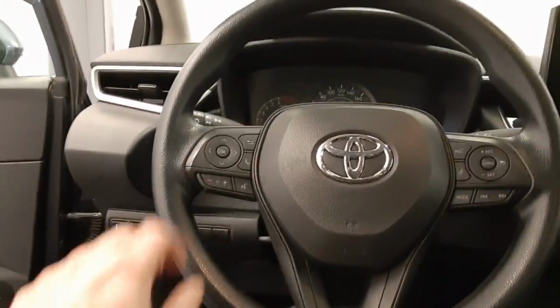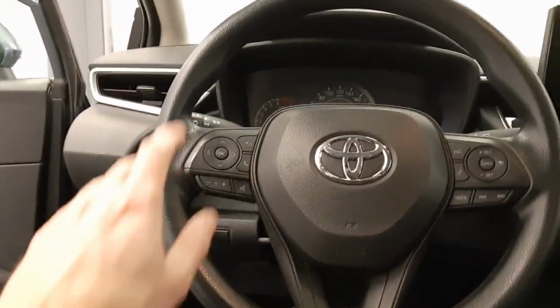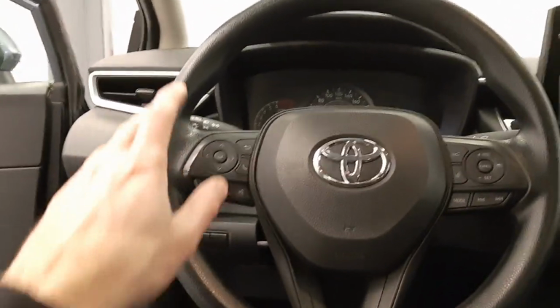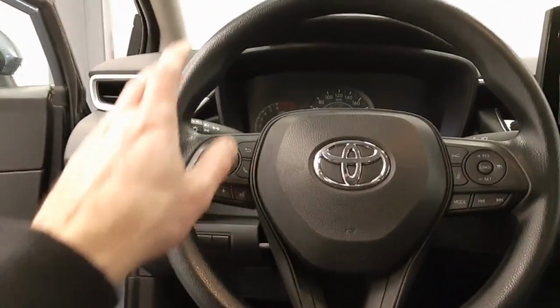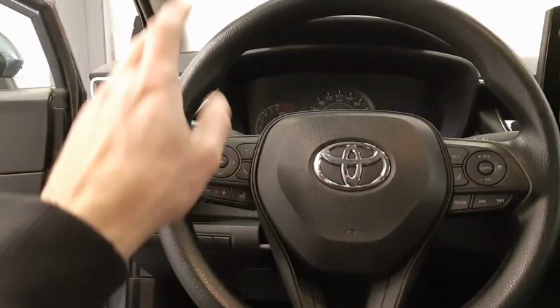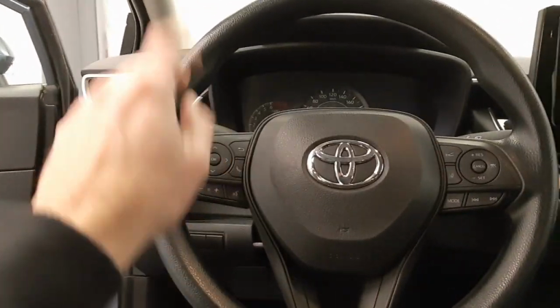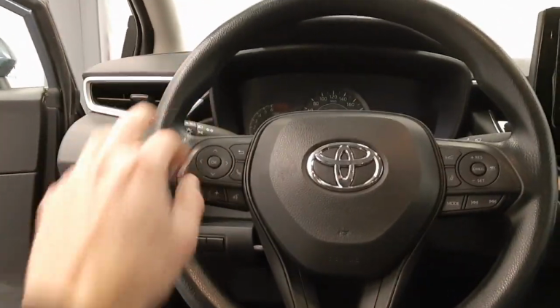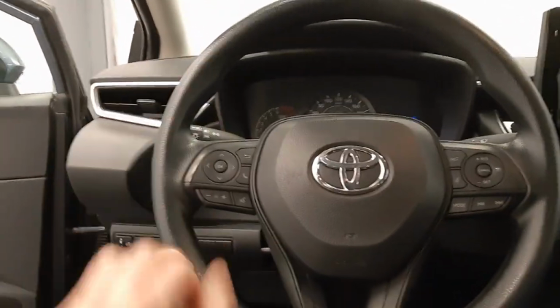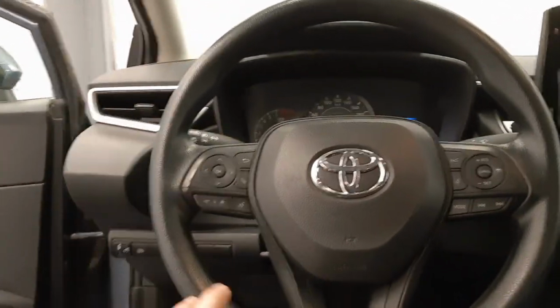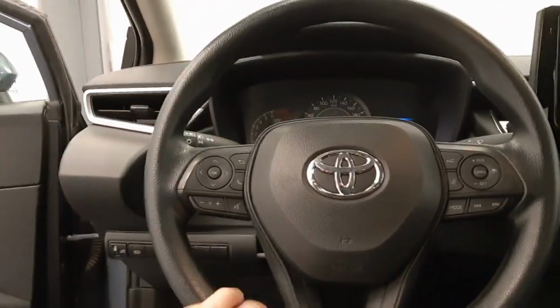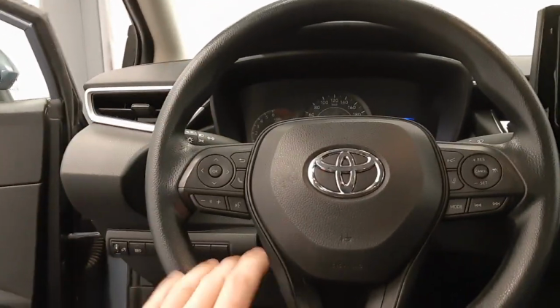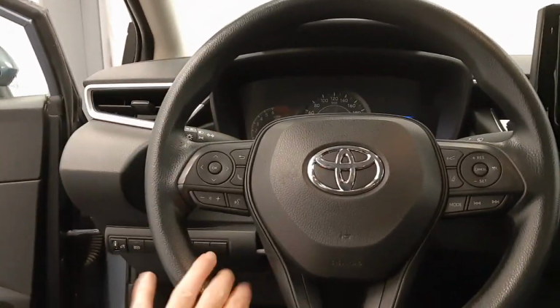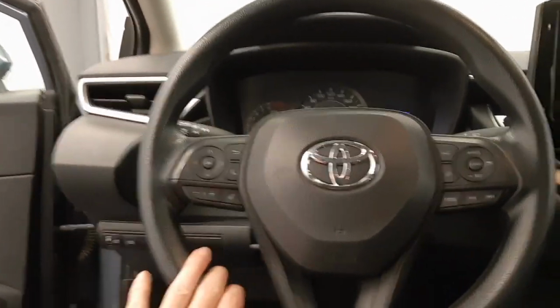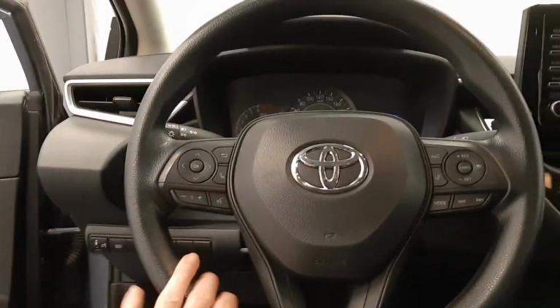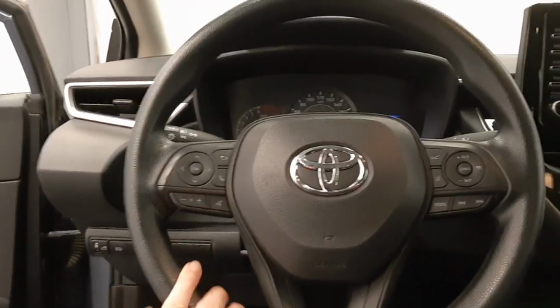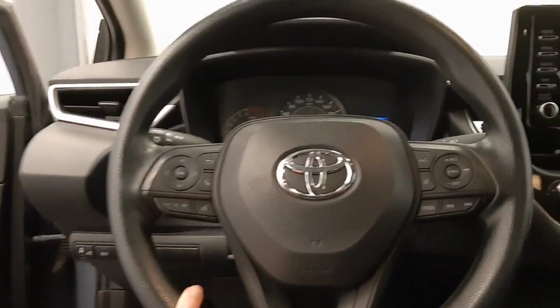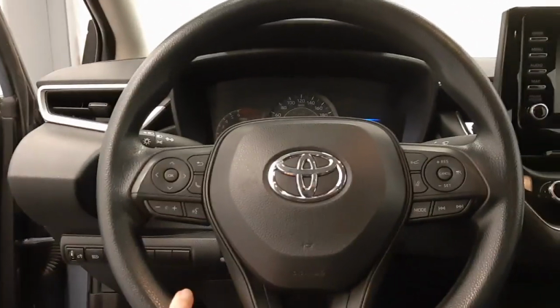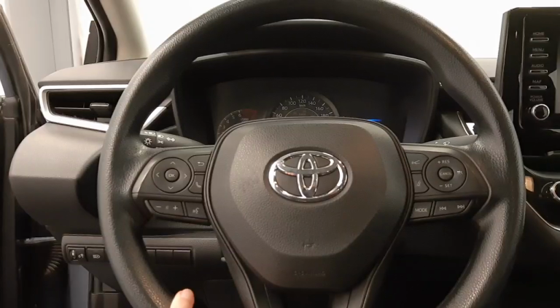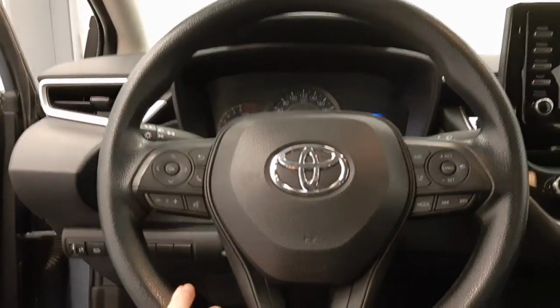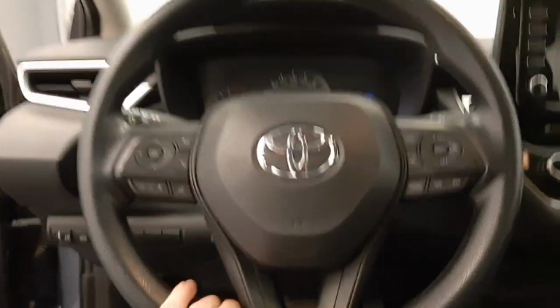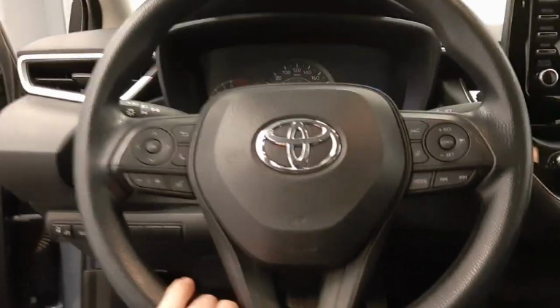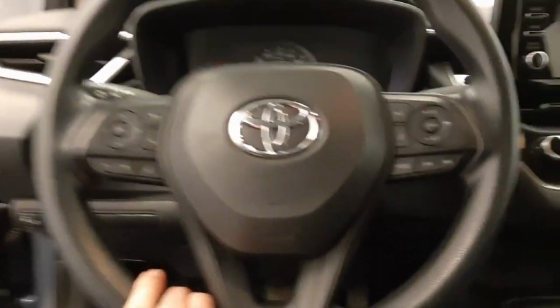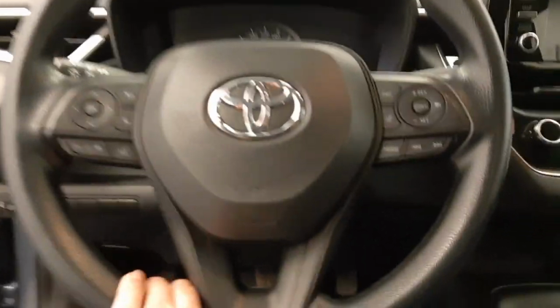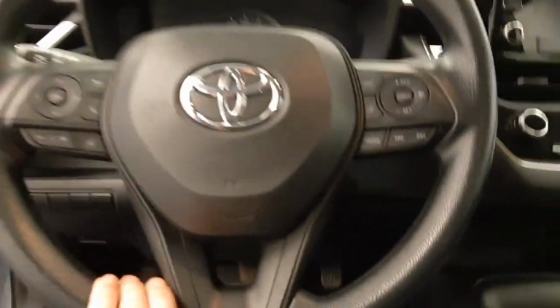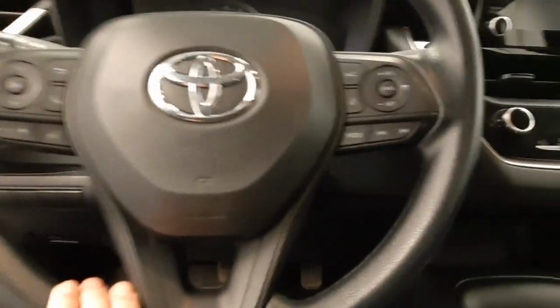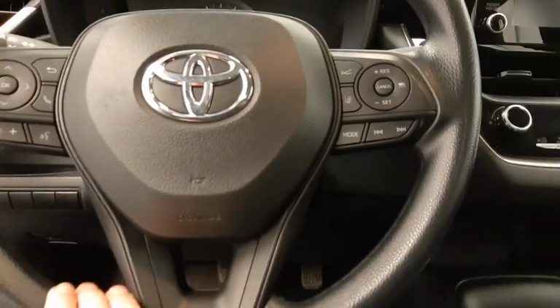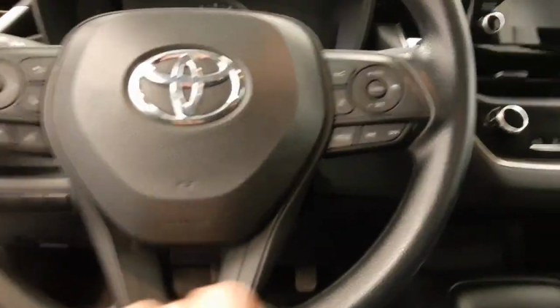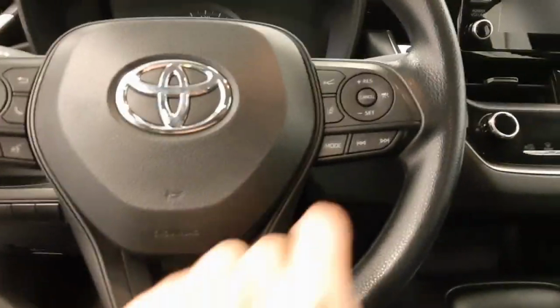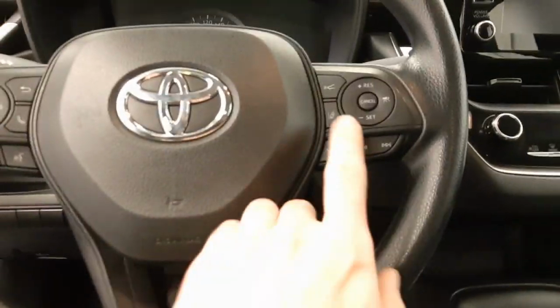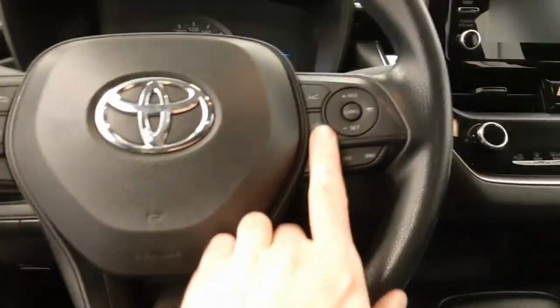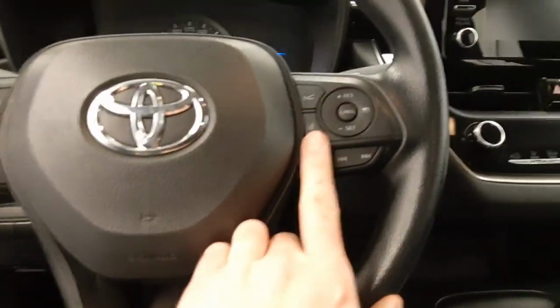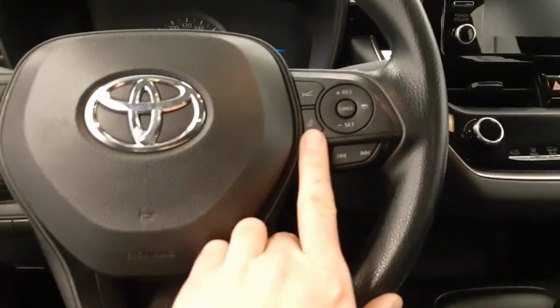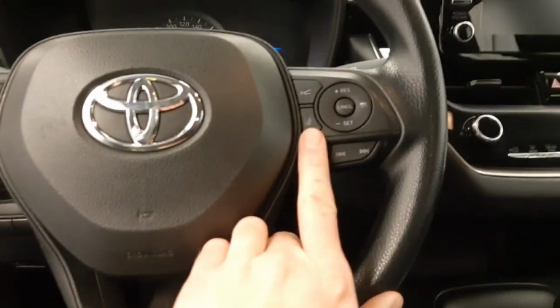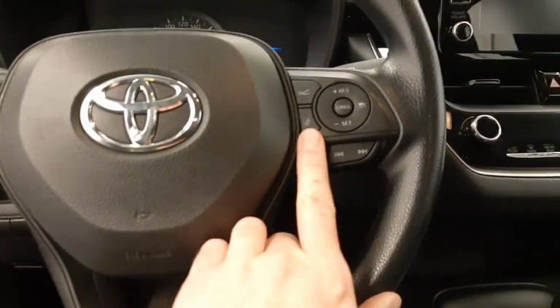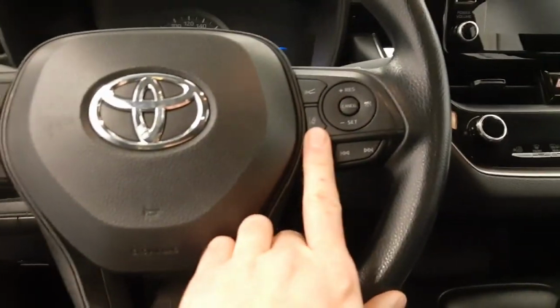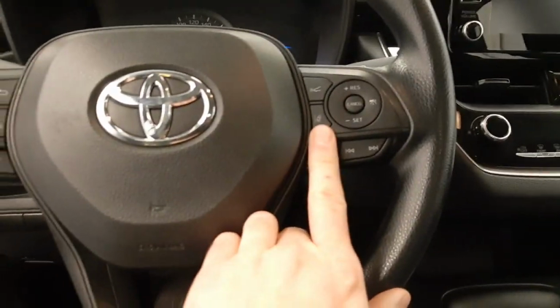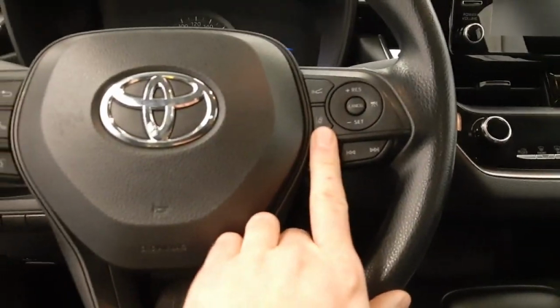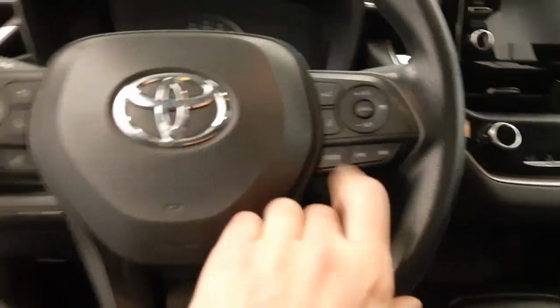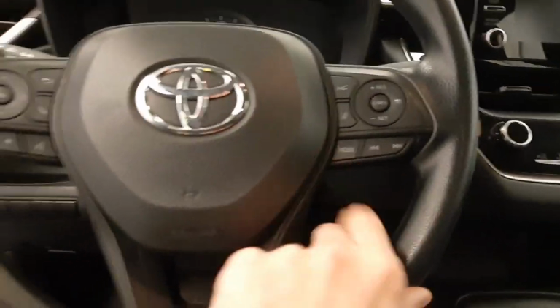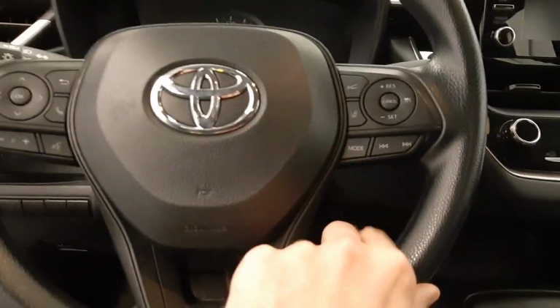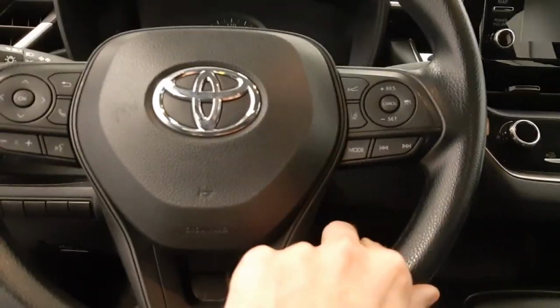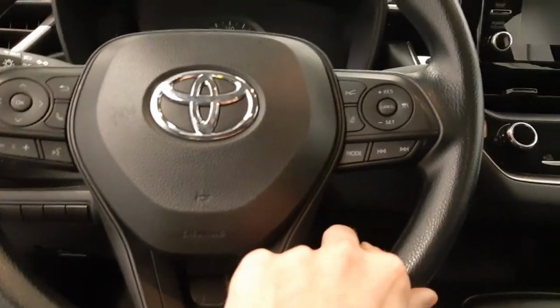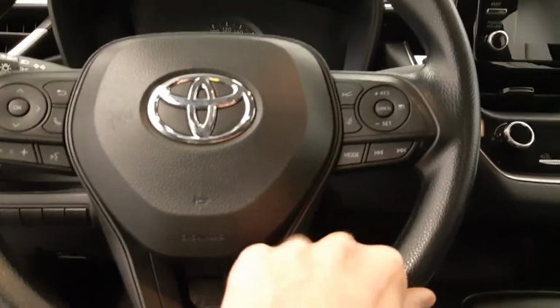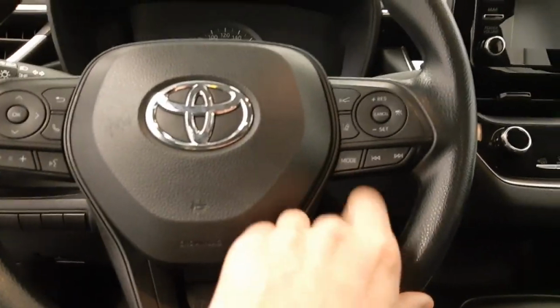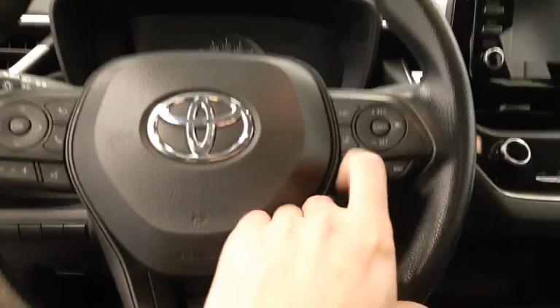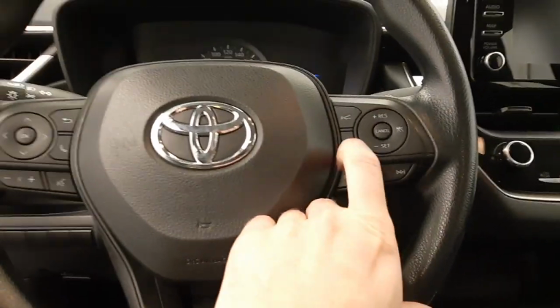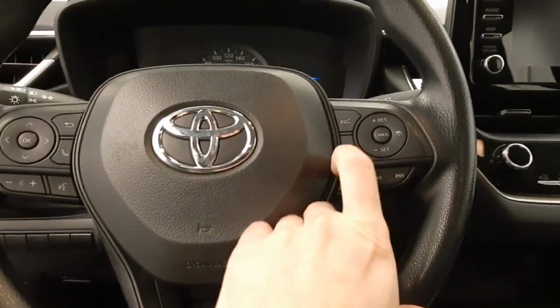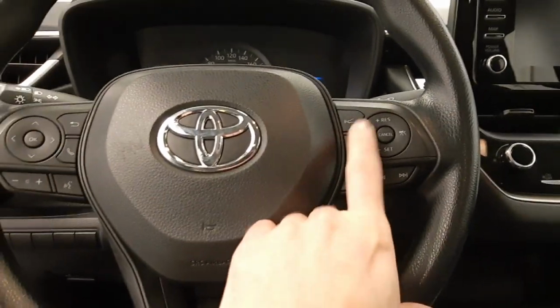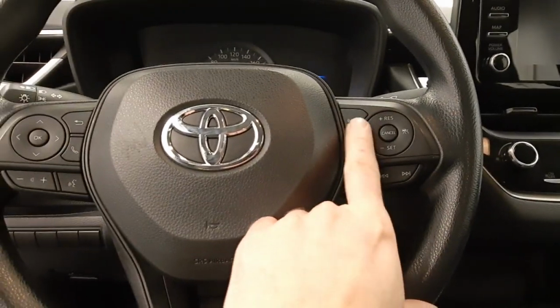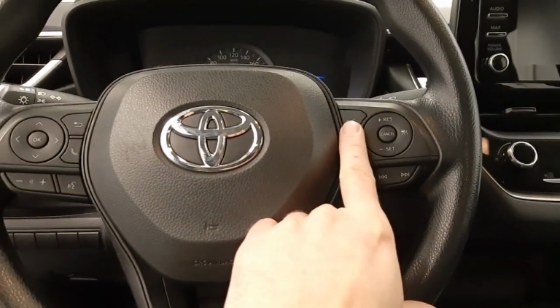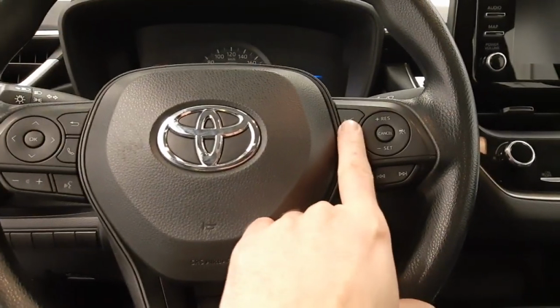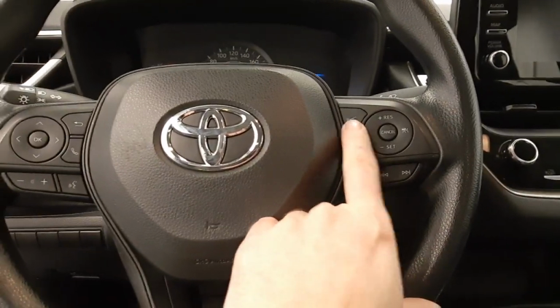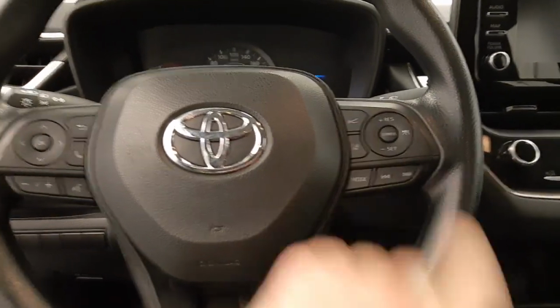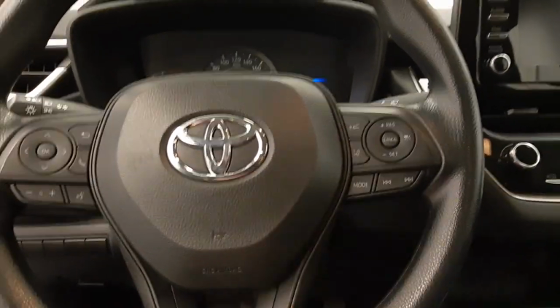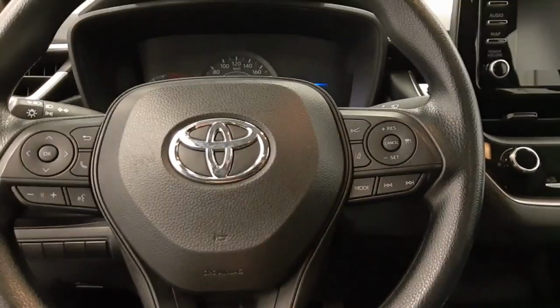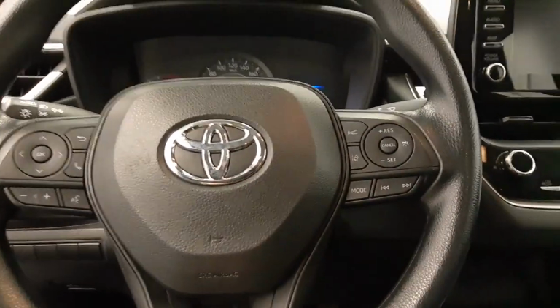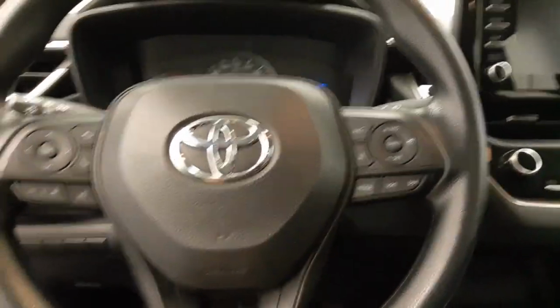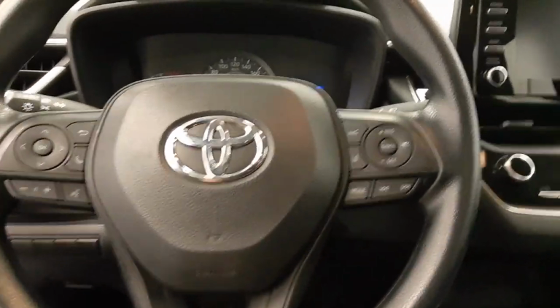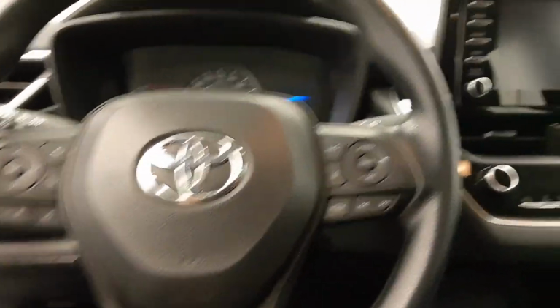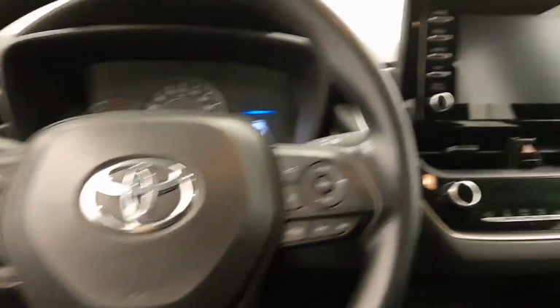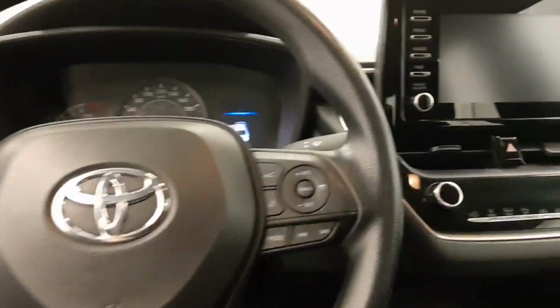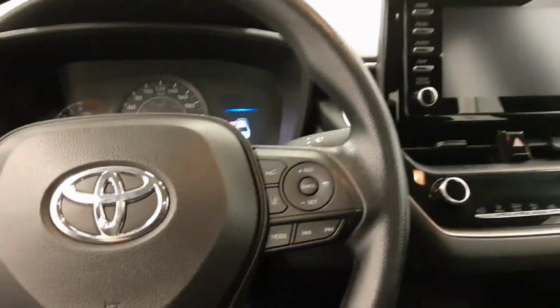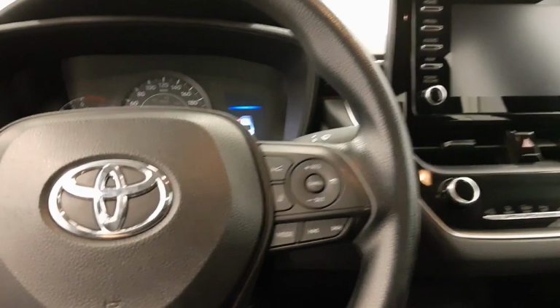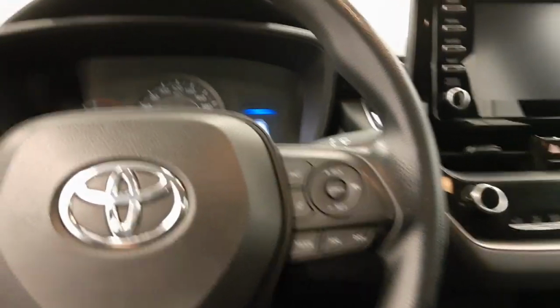You got steering wheel controls for cruise, radio, phone, also lane departure warning, front bumper sensors.